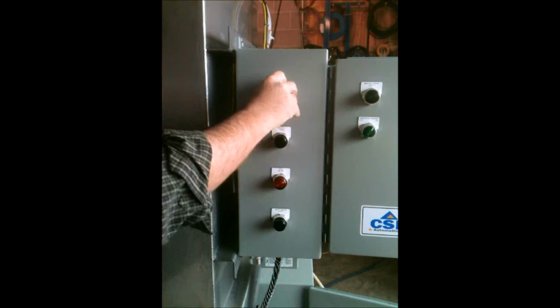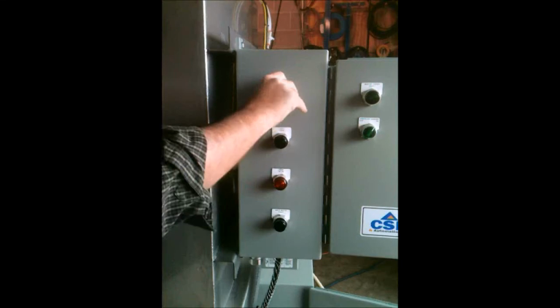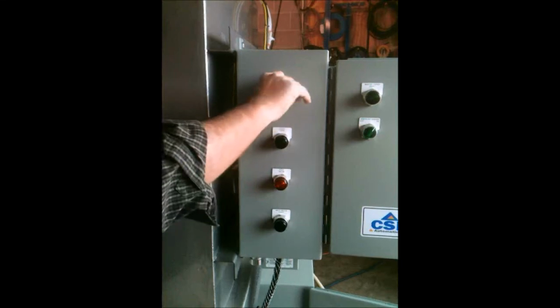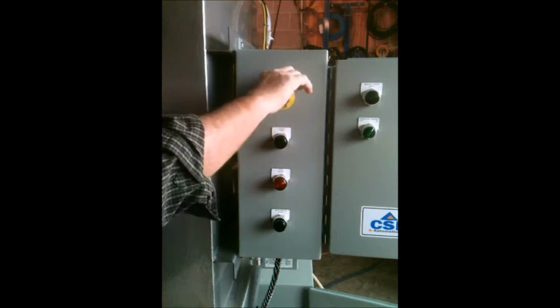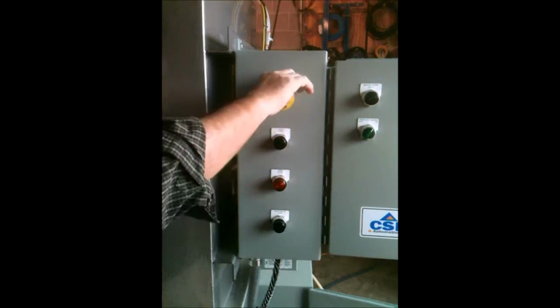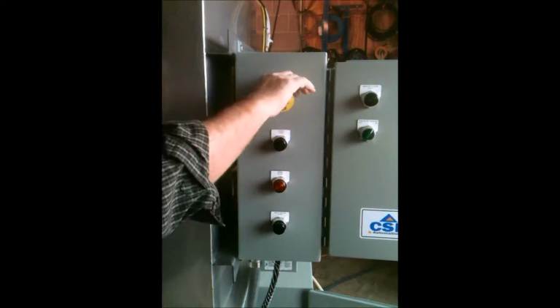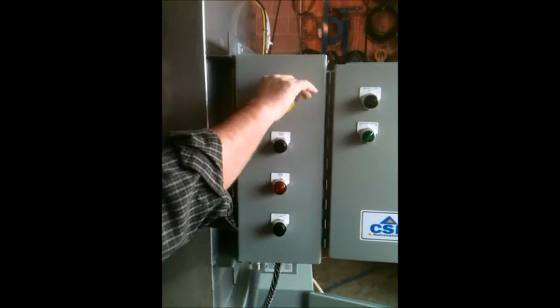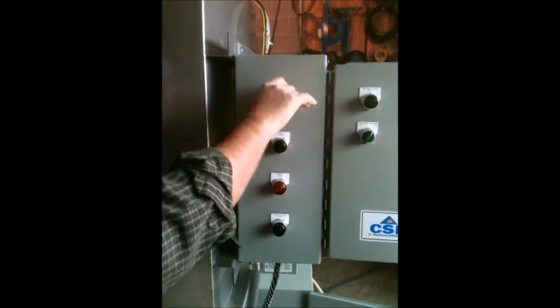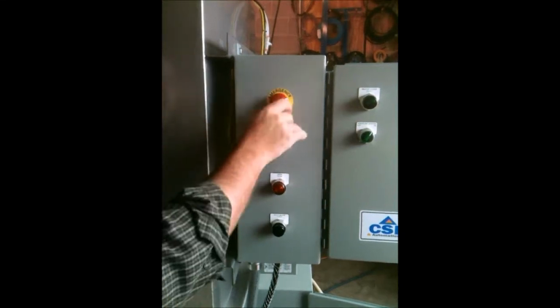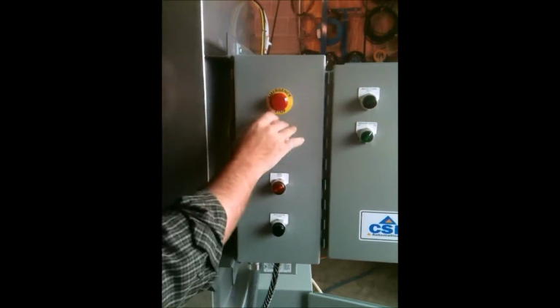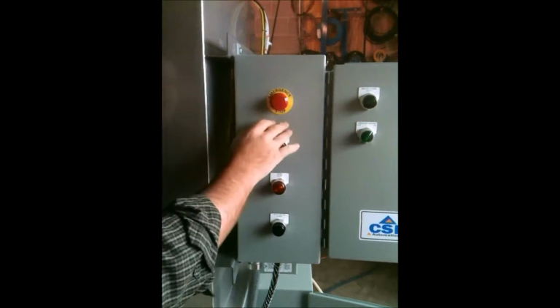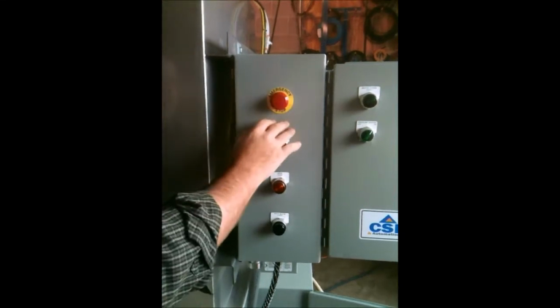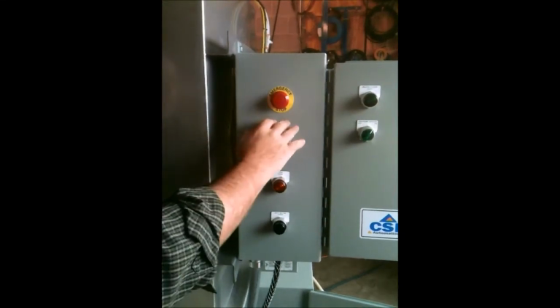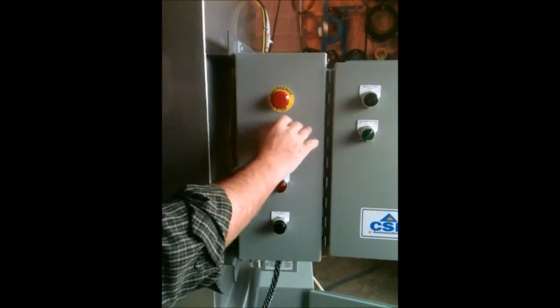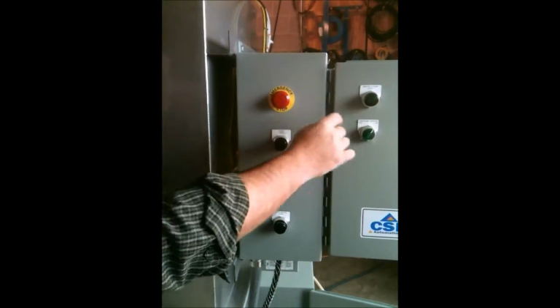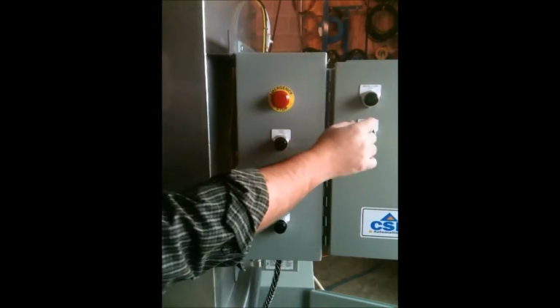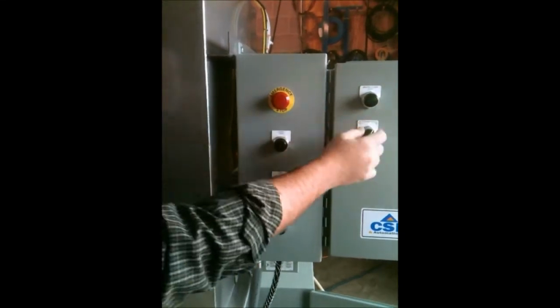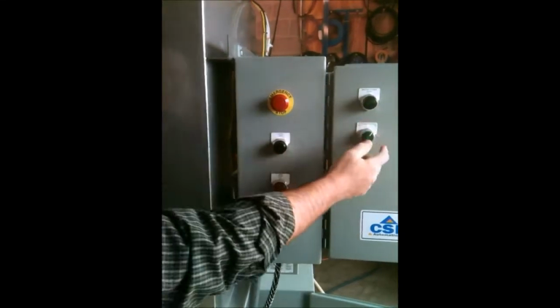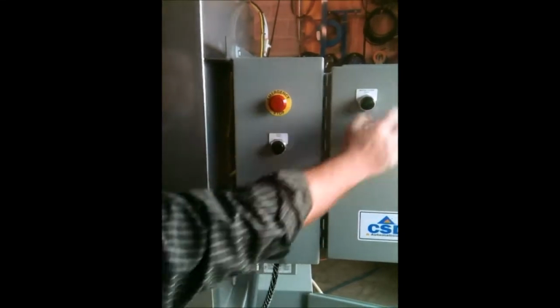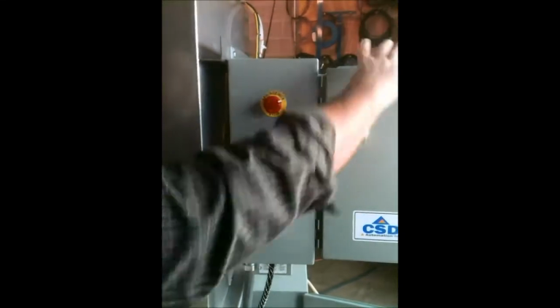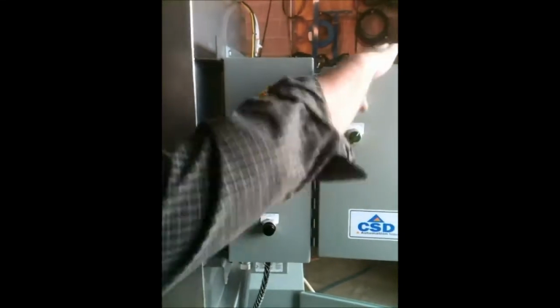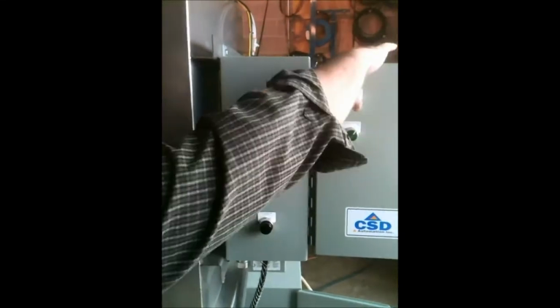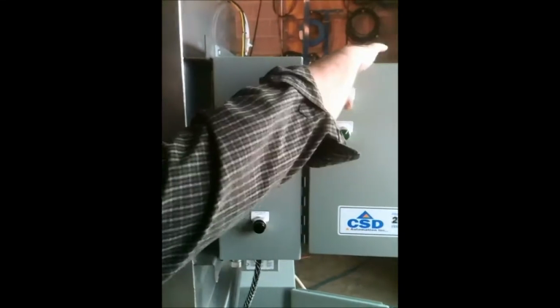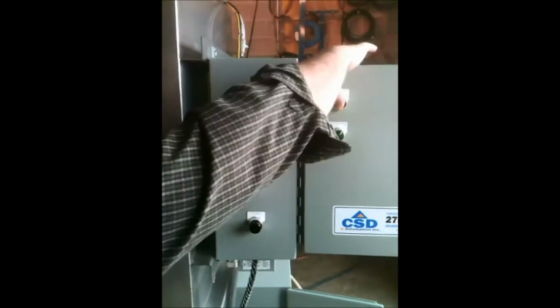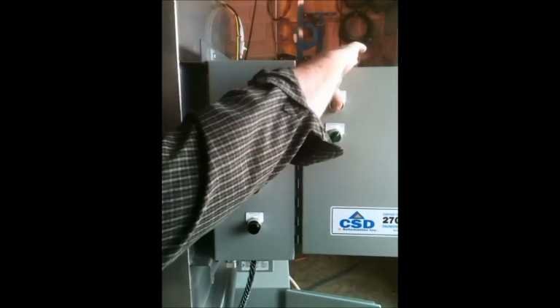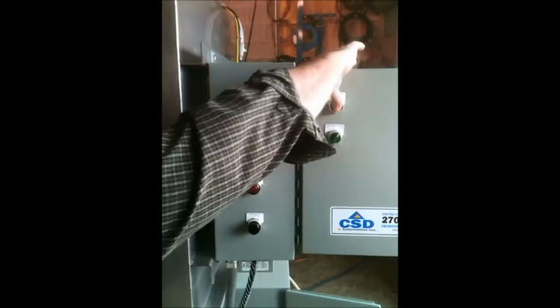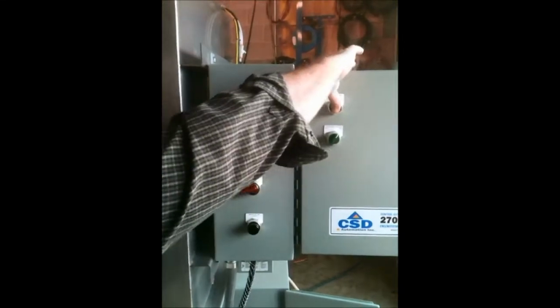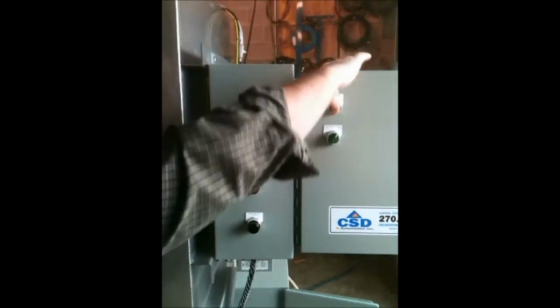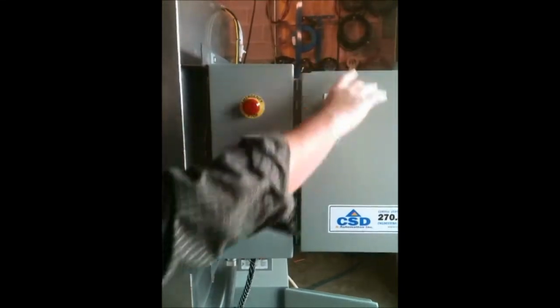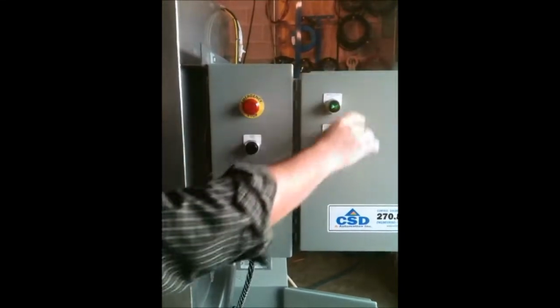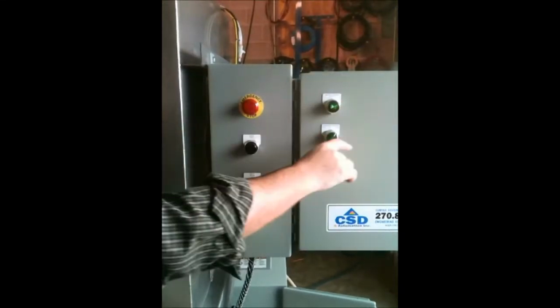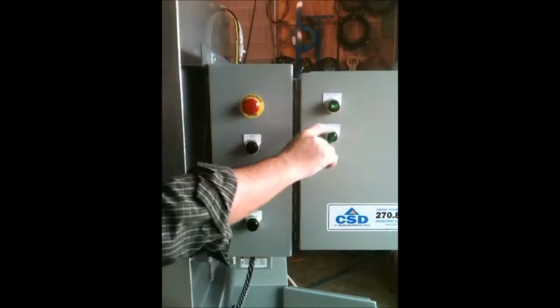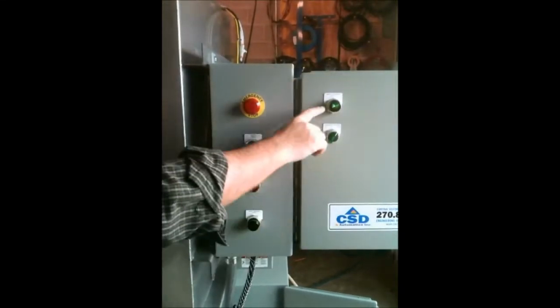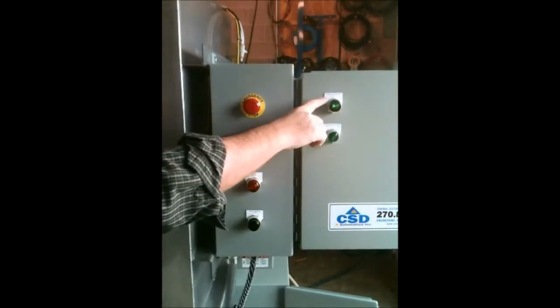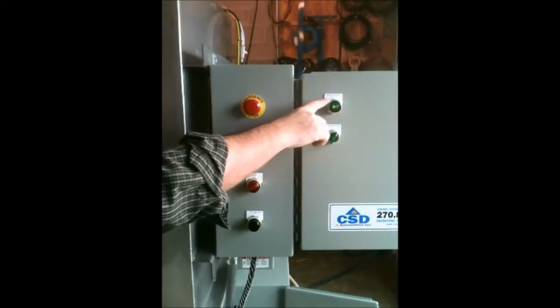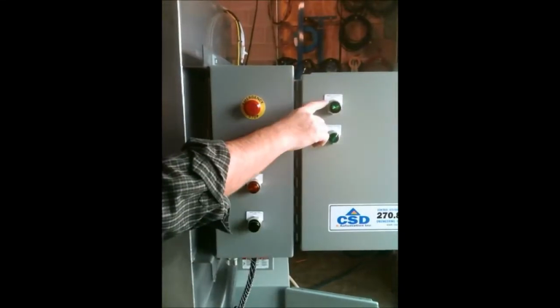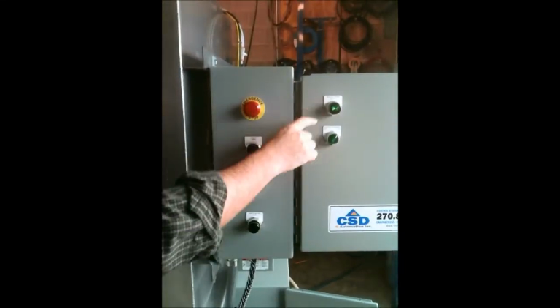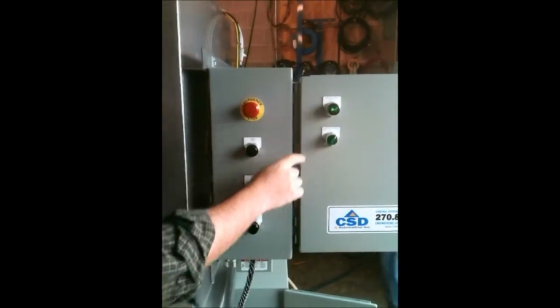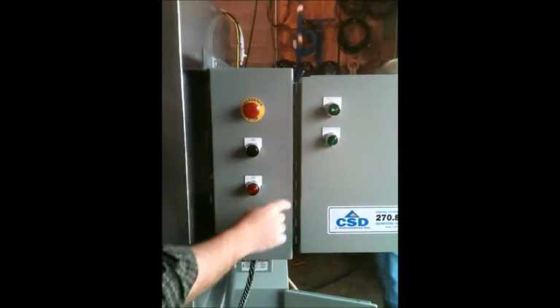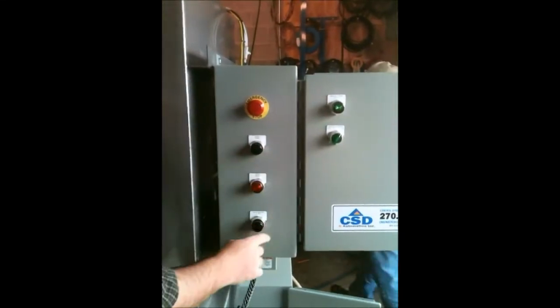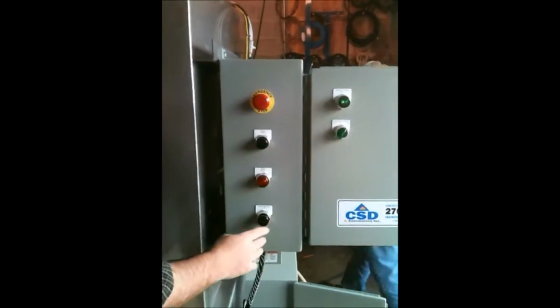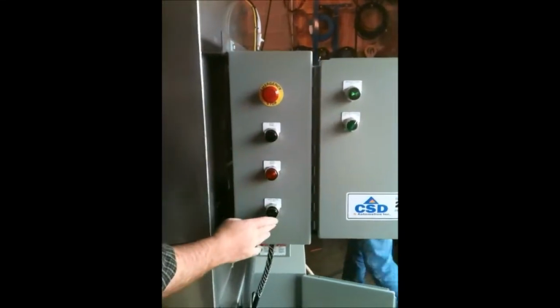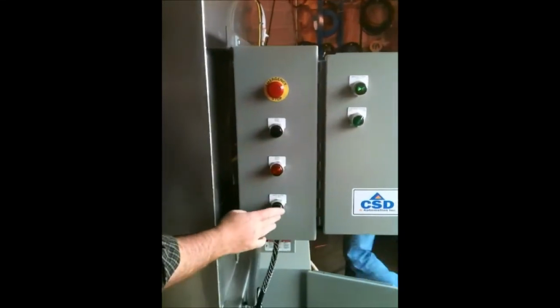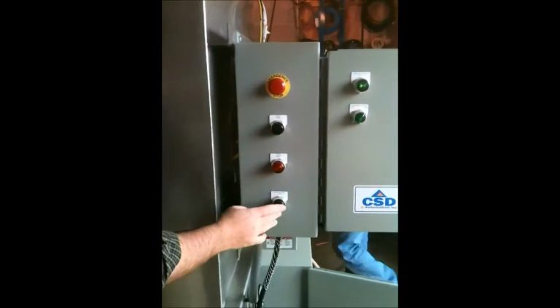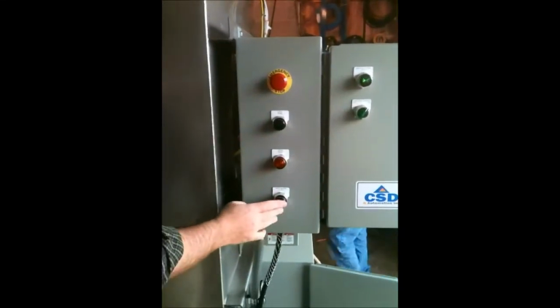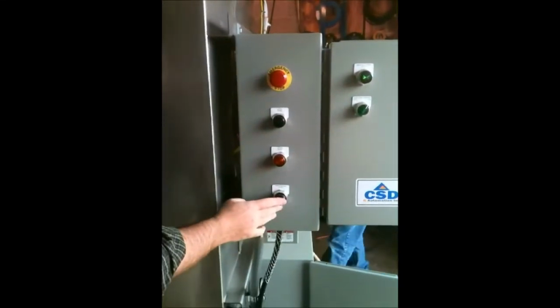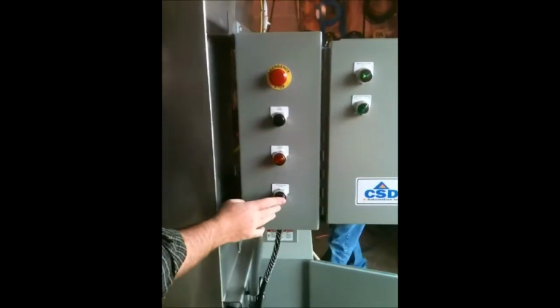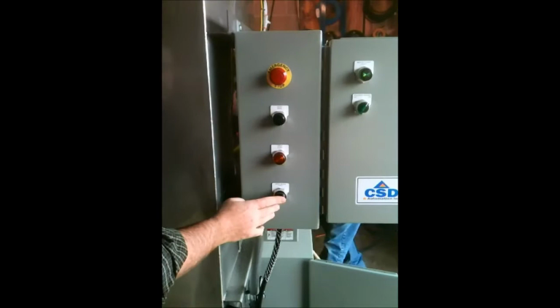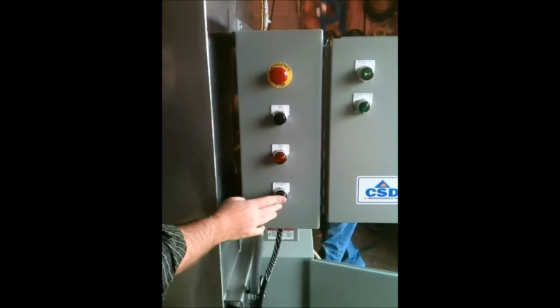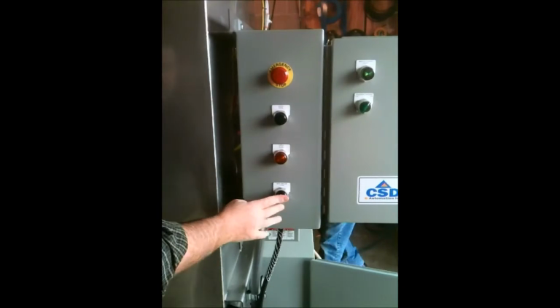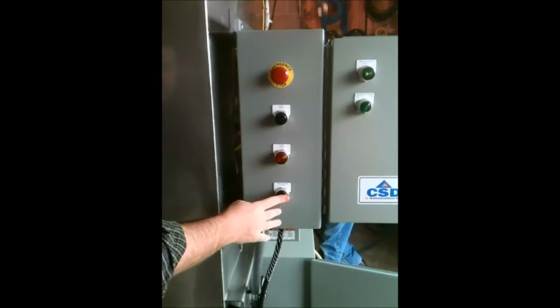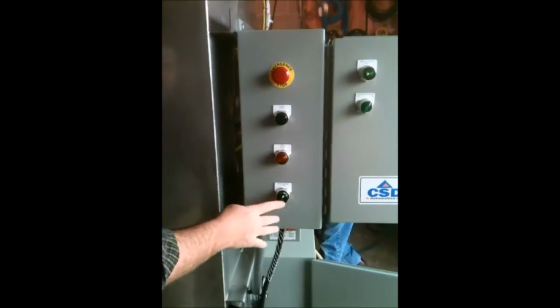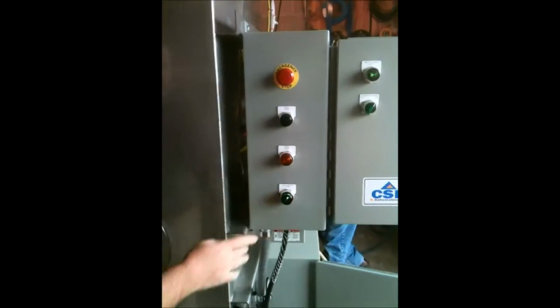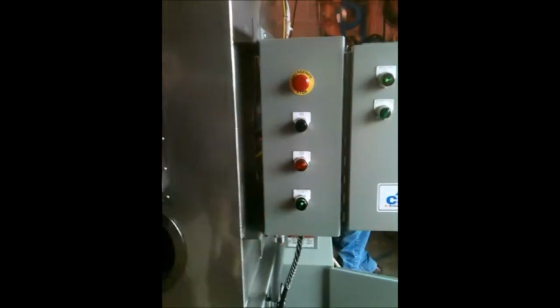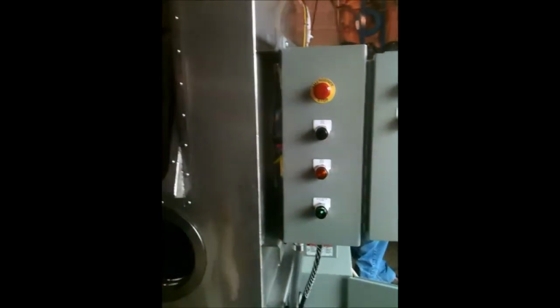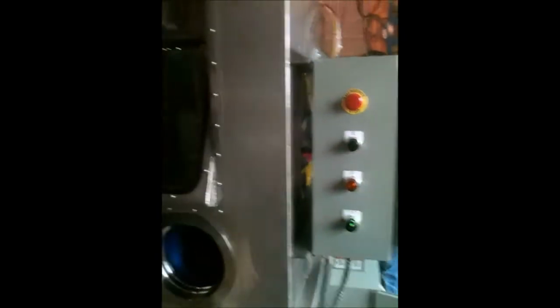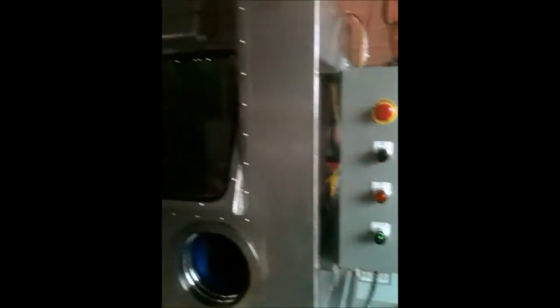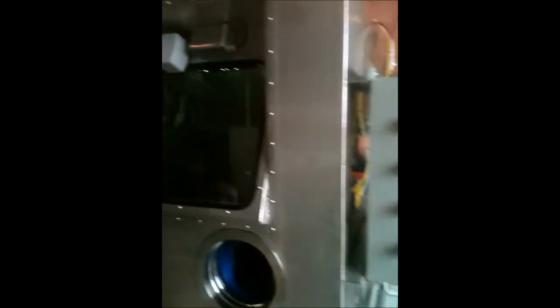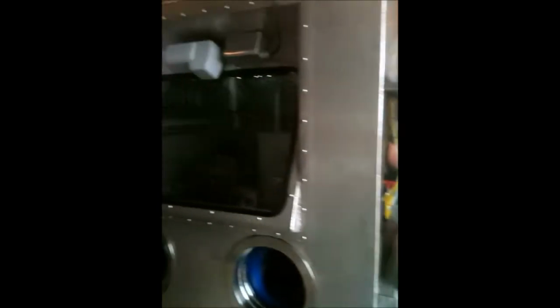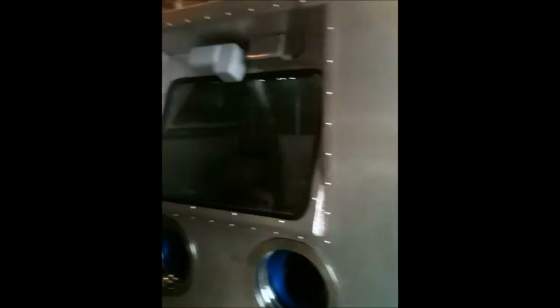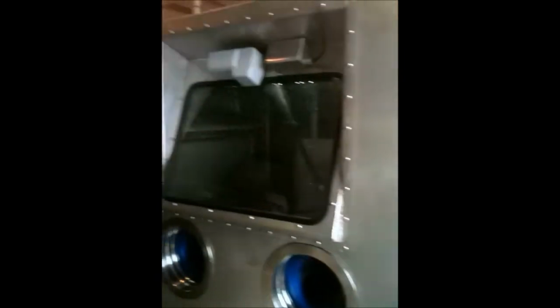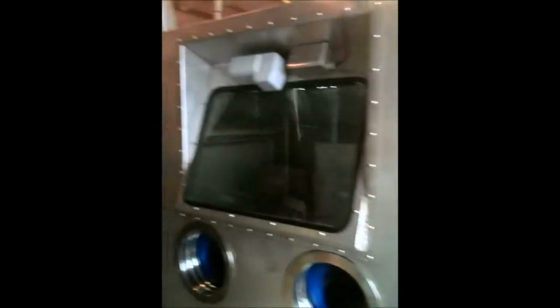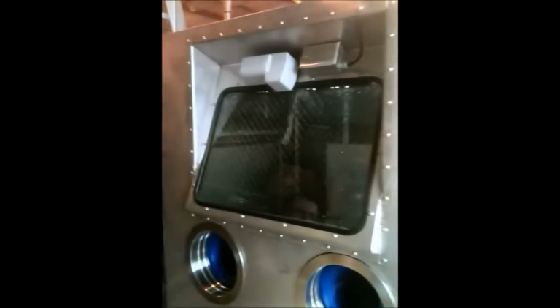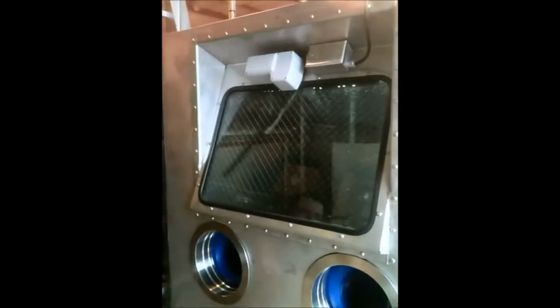It's dead. Emergency power is now active. Master power start. Wiper motor is engaged.